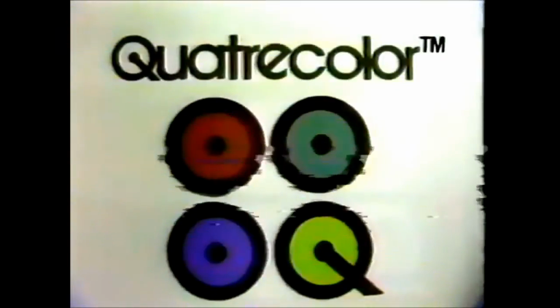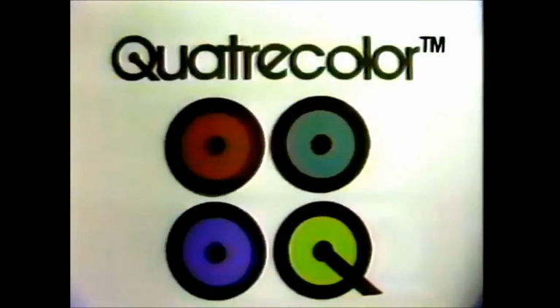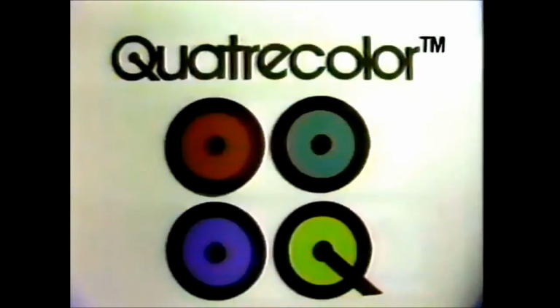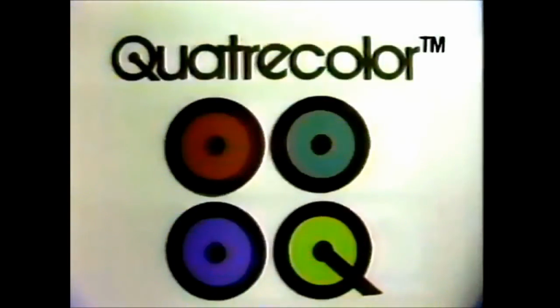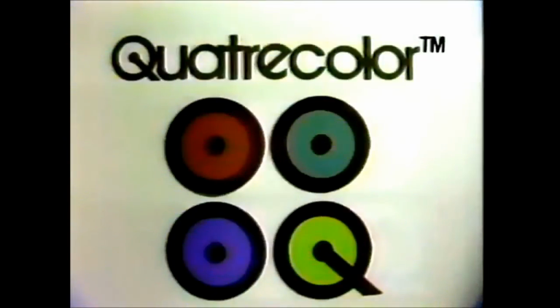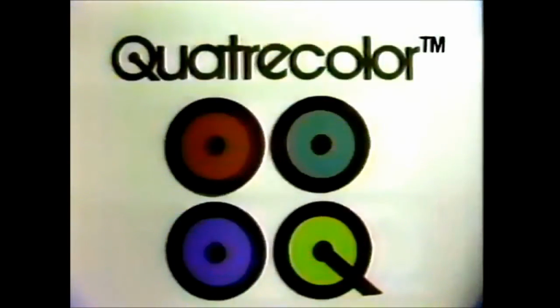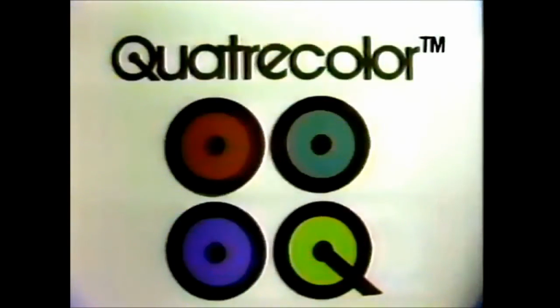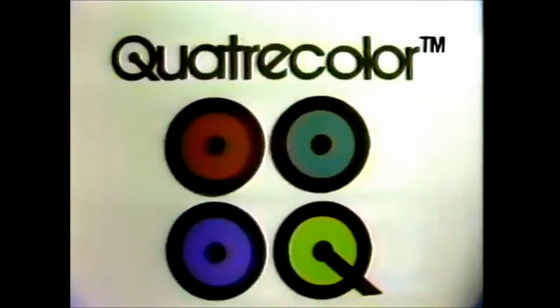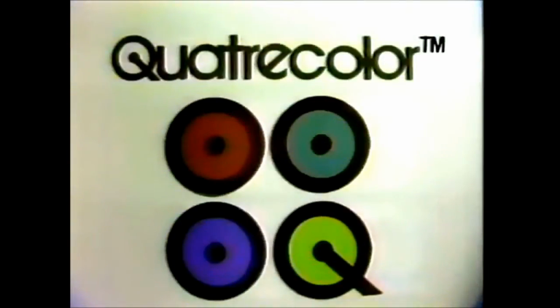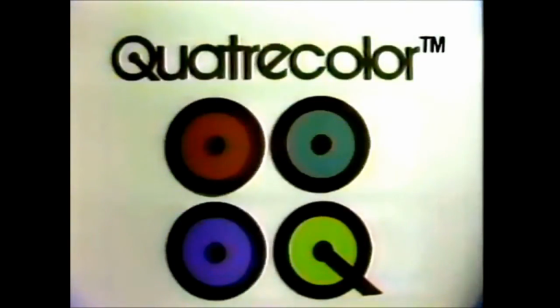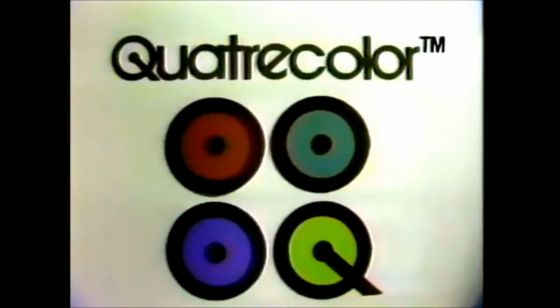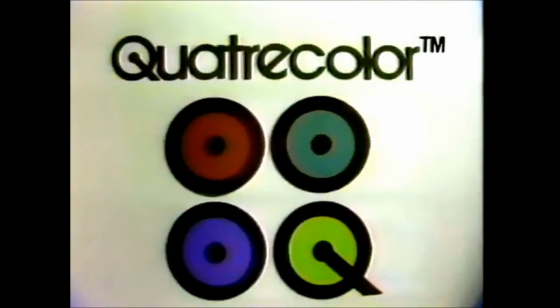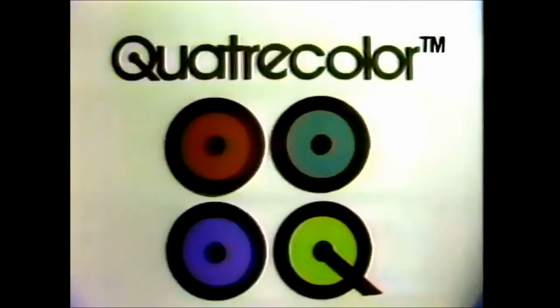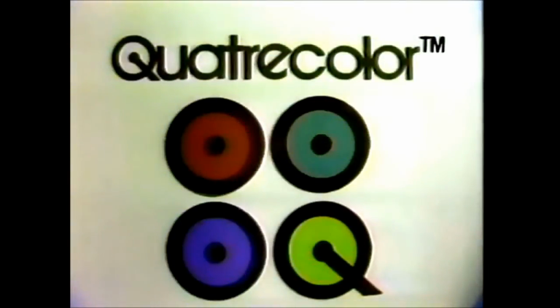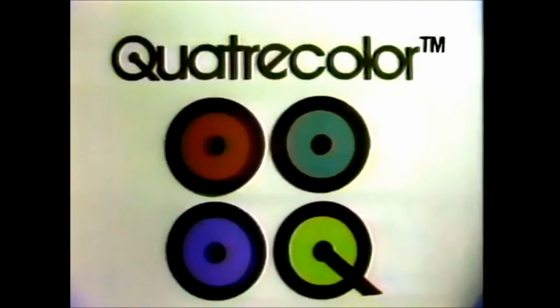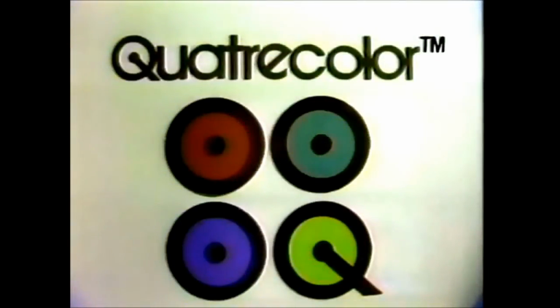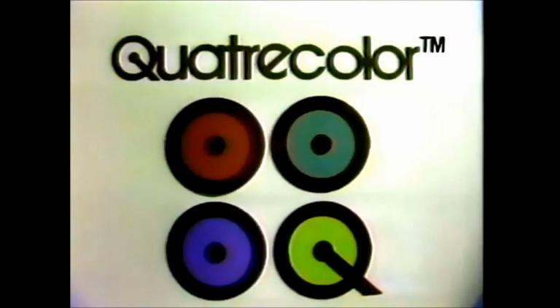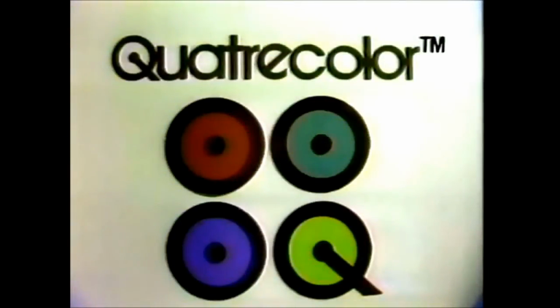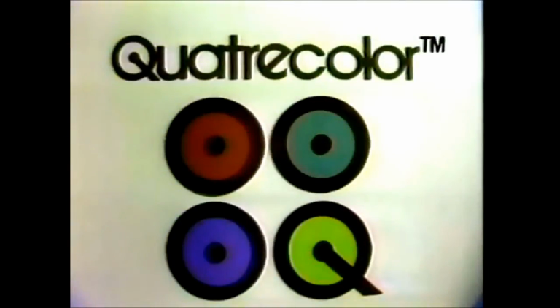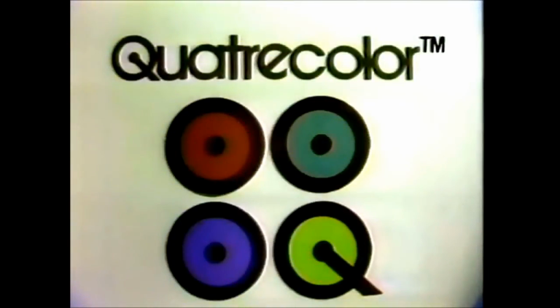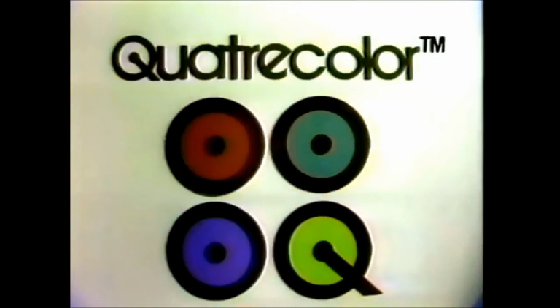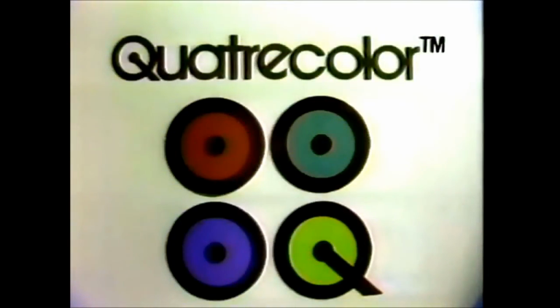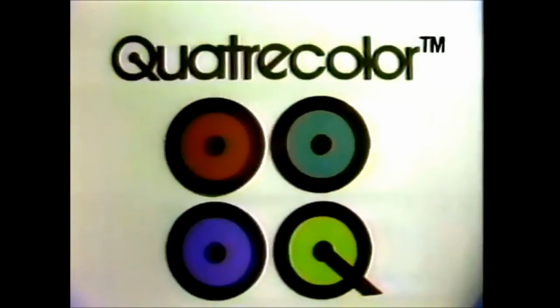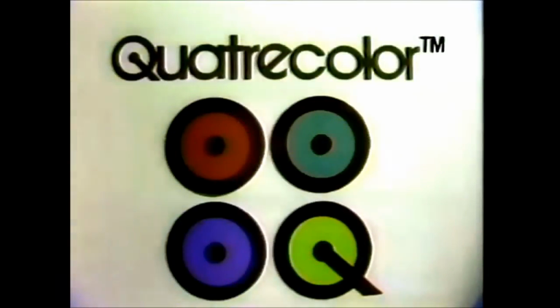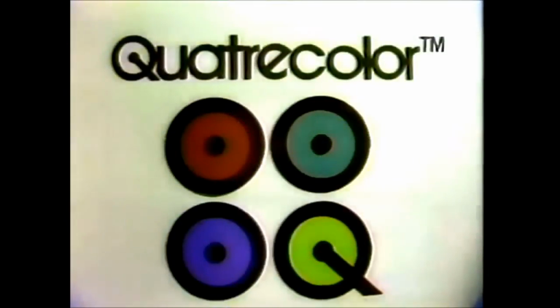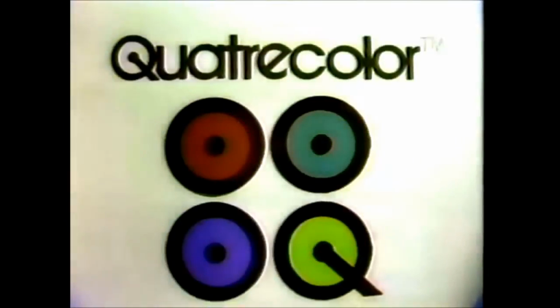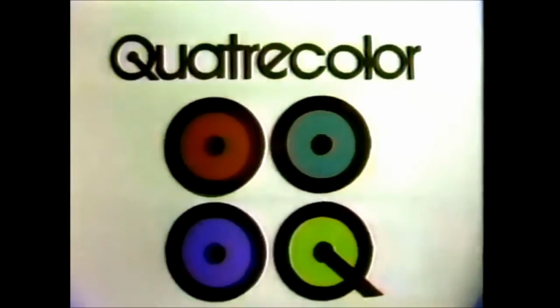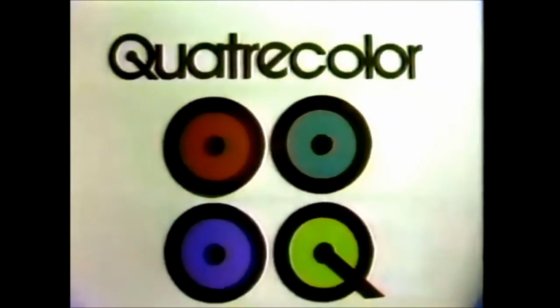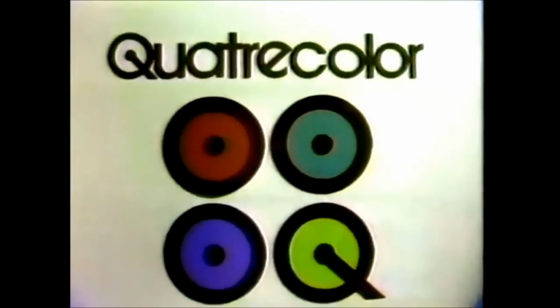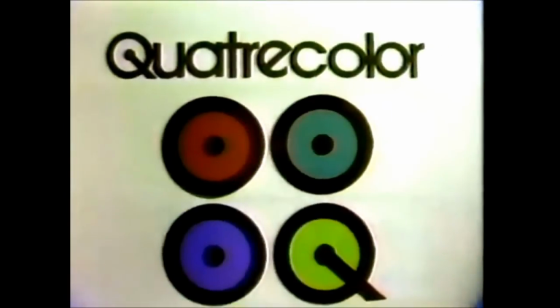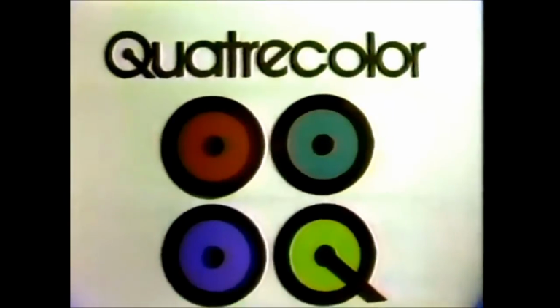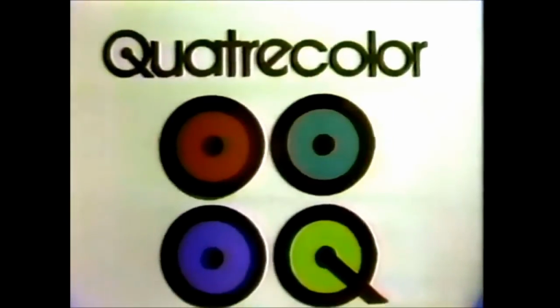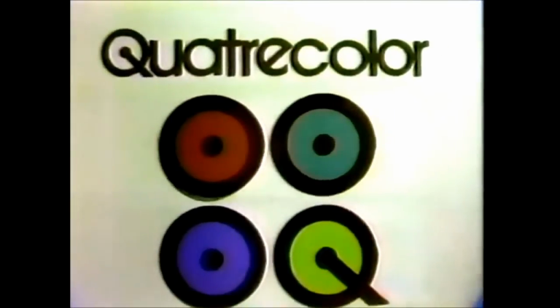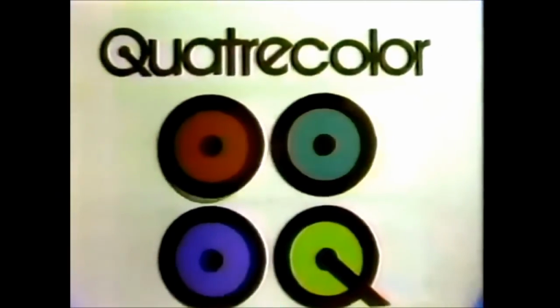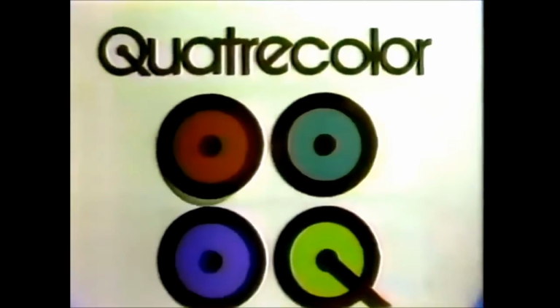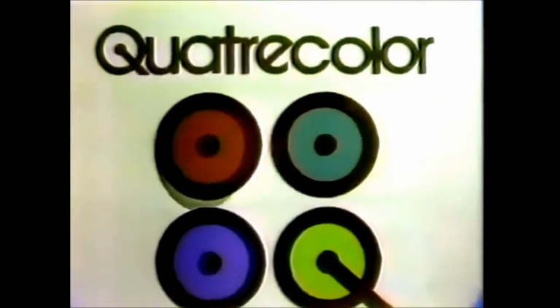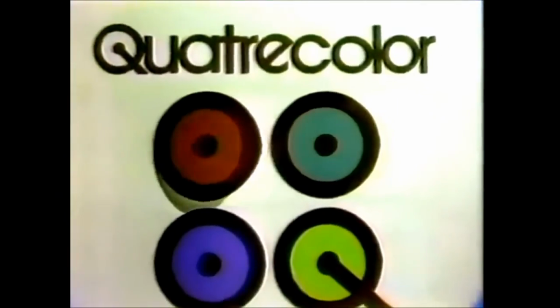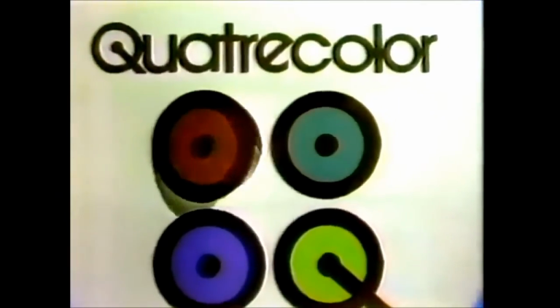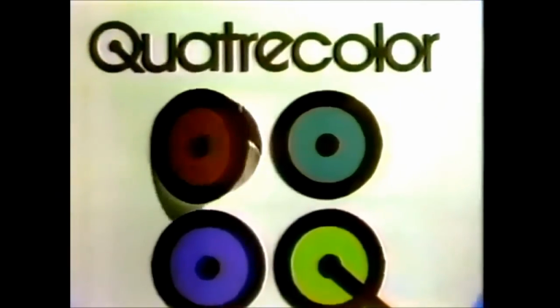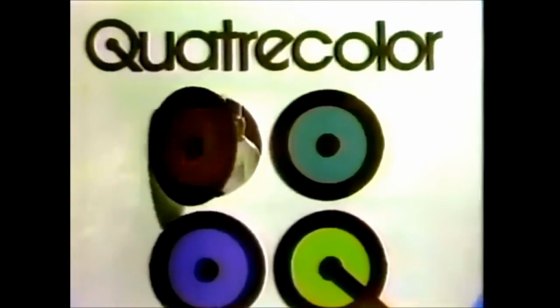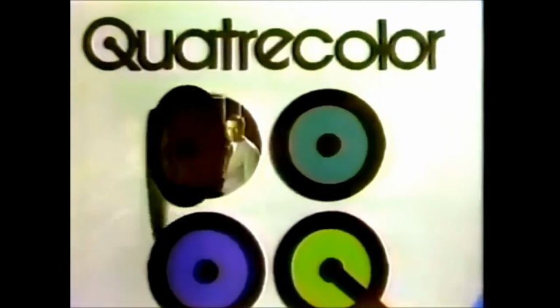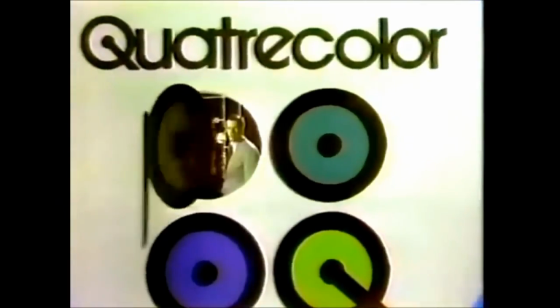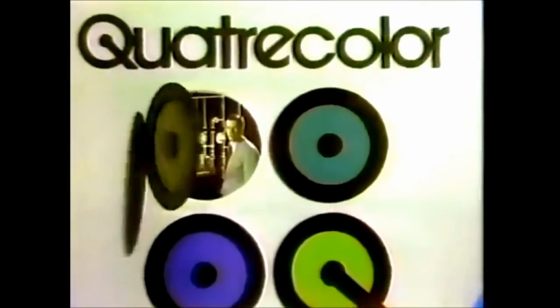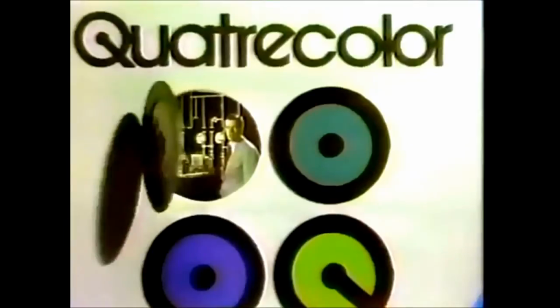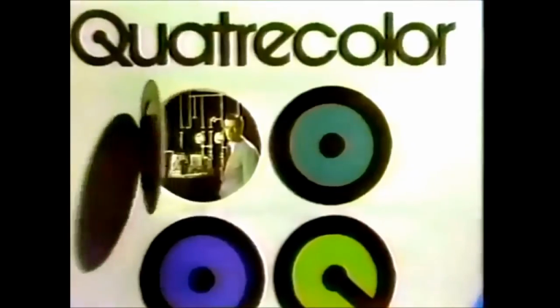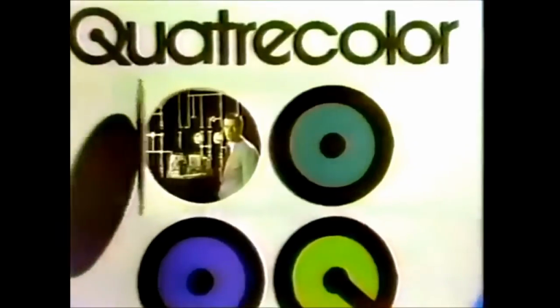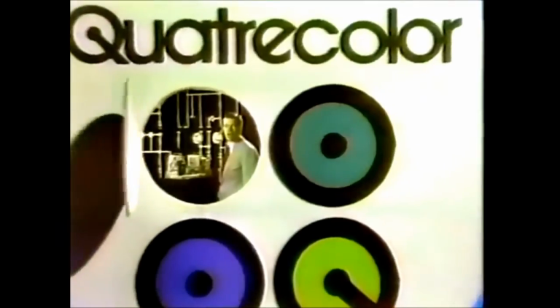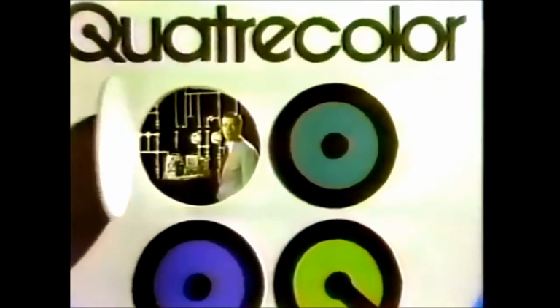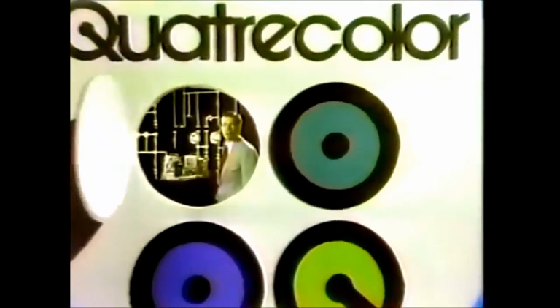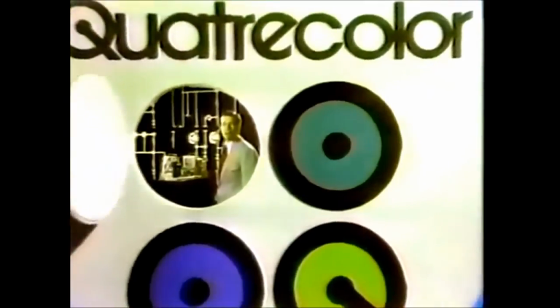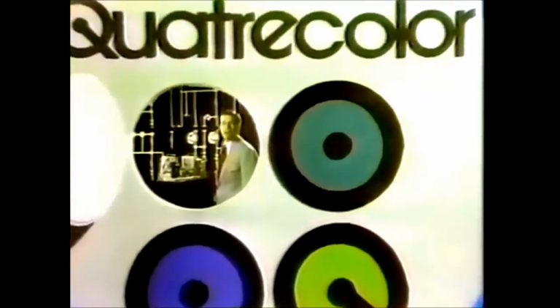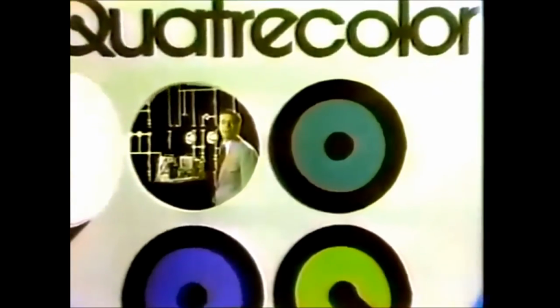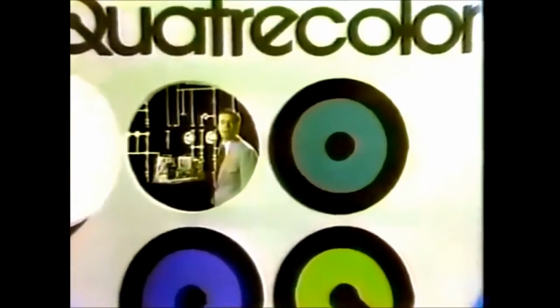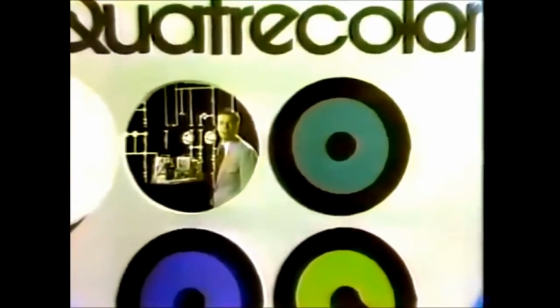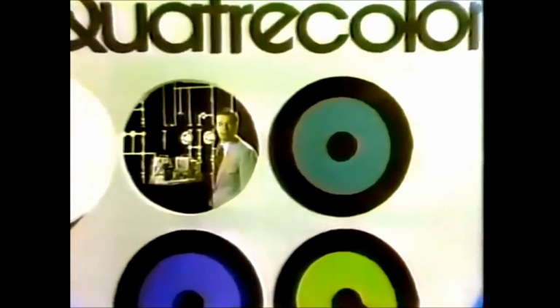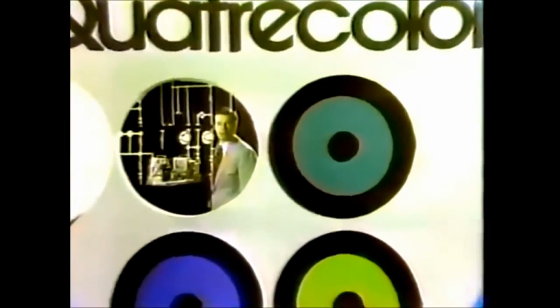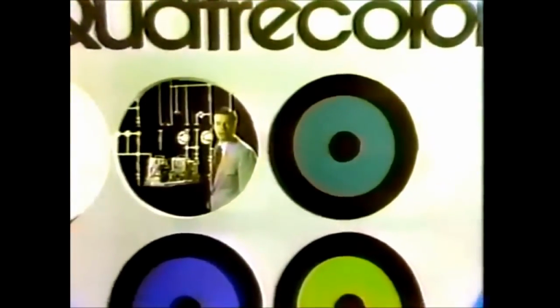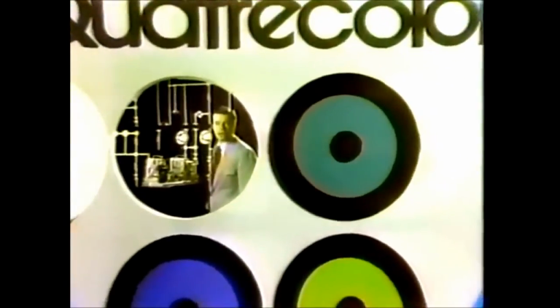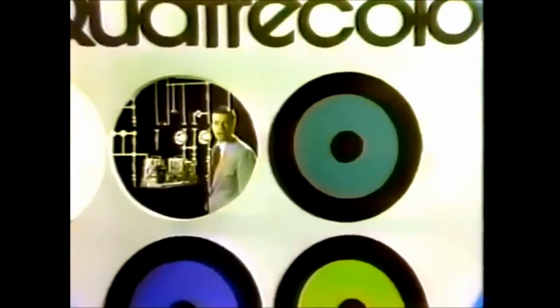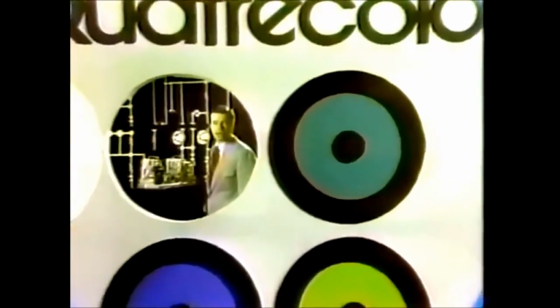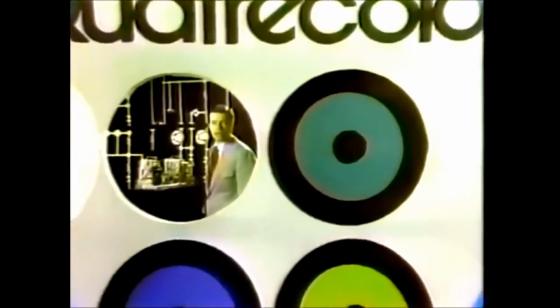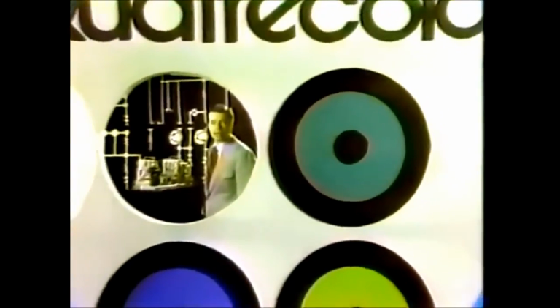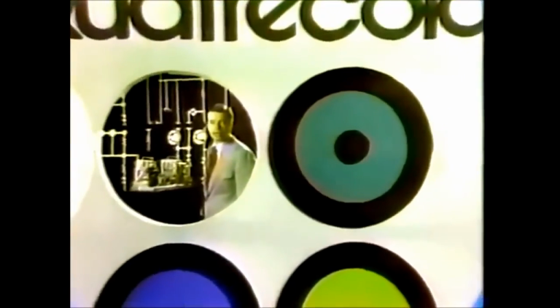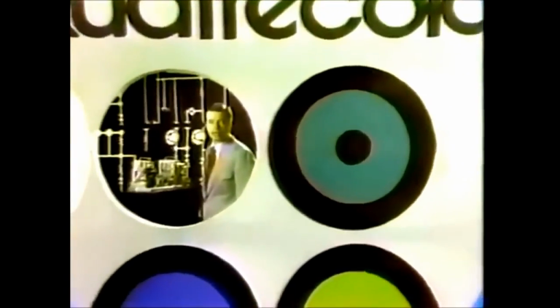What's behind Panasonic's Quadricolor TV? Four technological advances to help you get the most out of color.